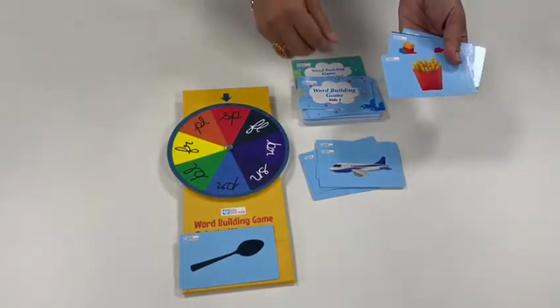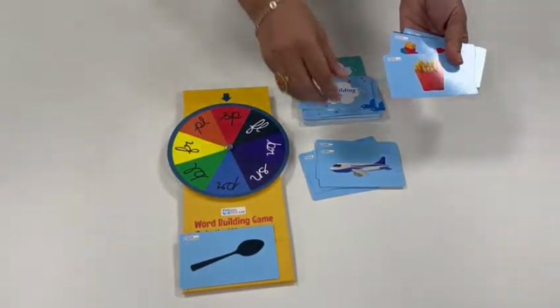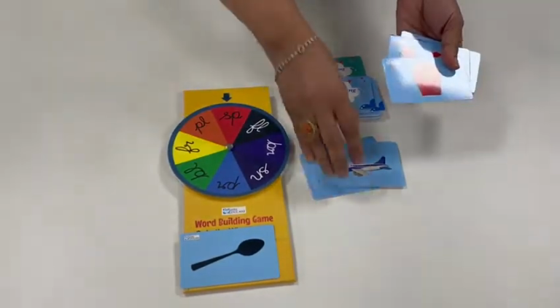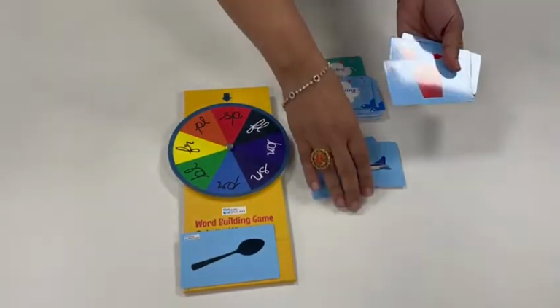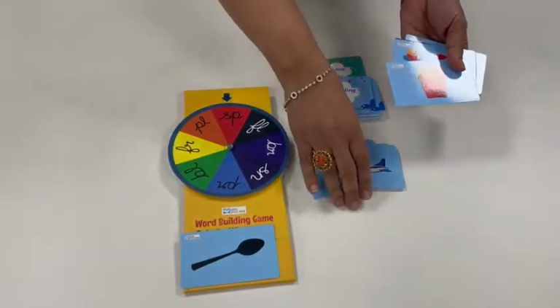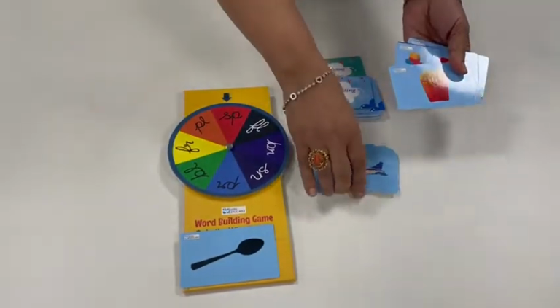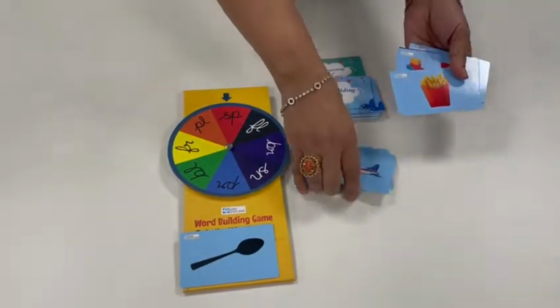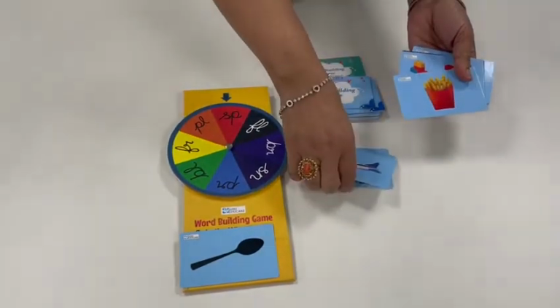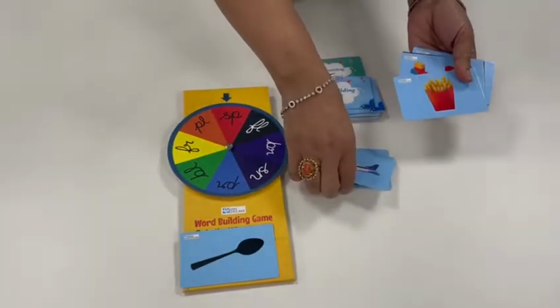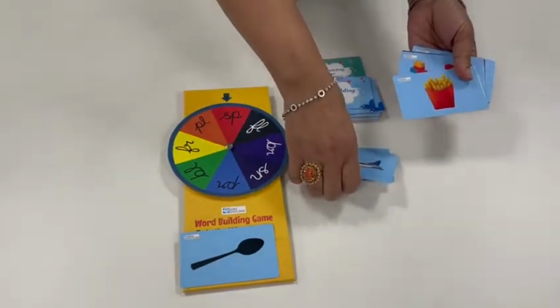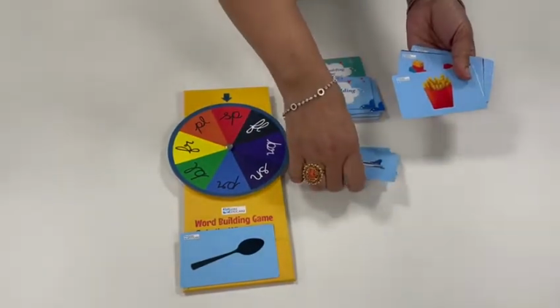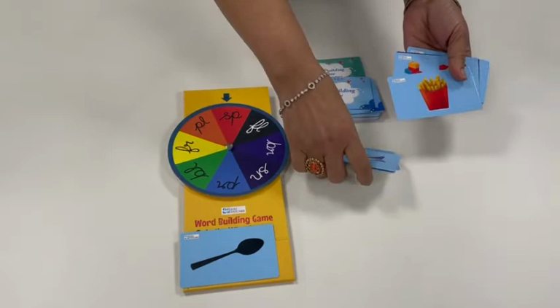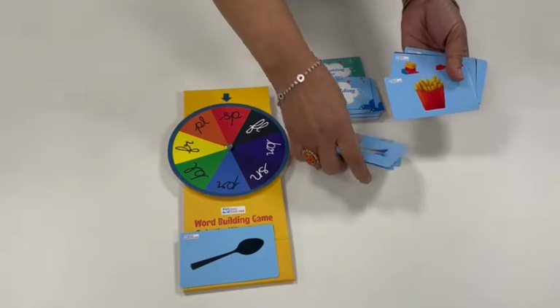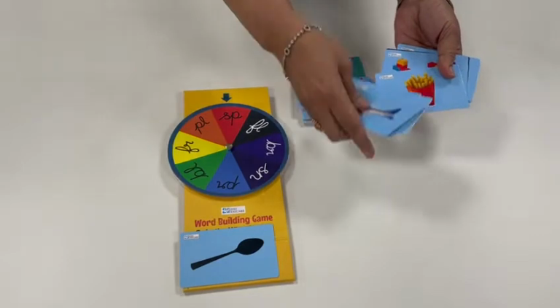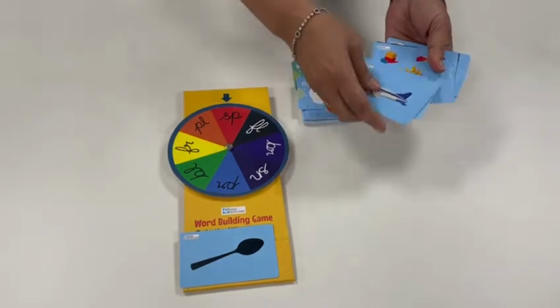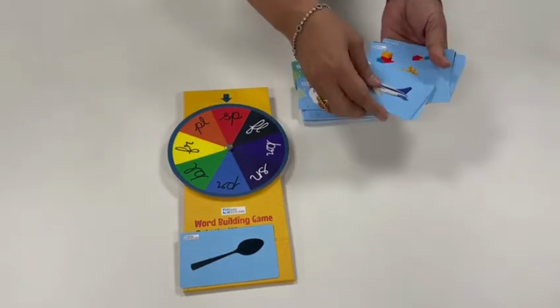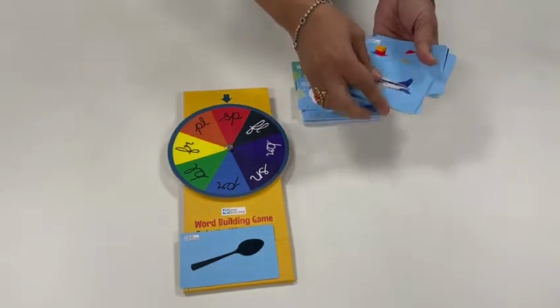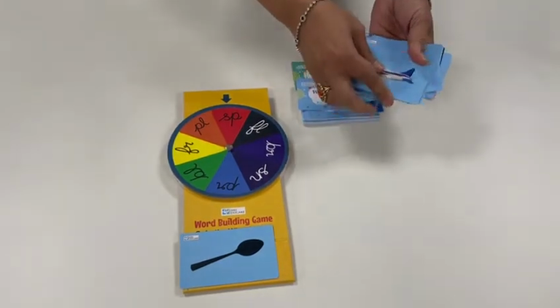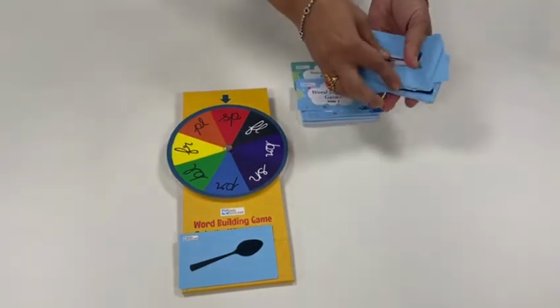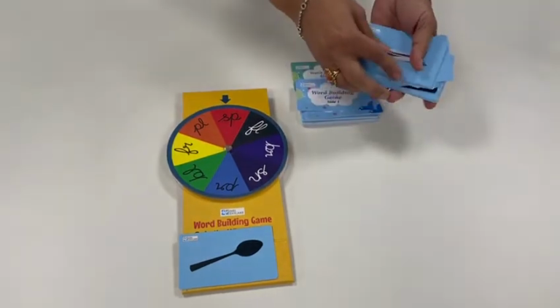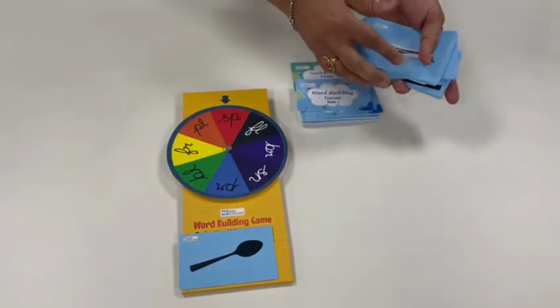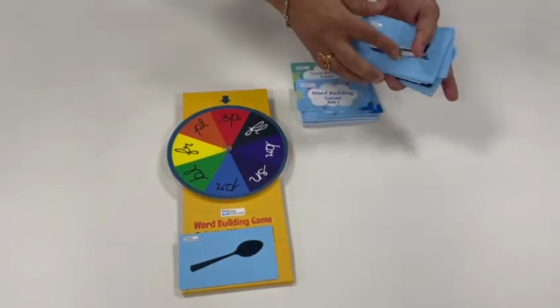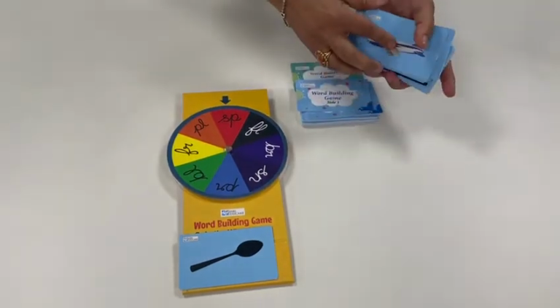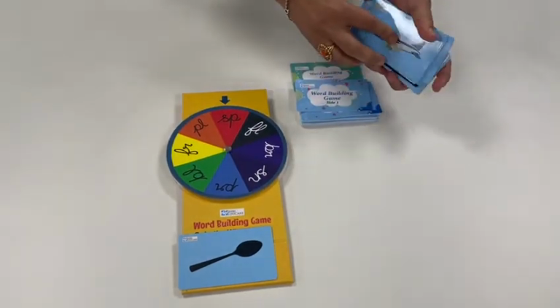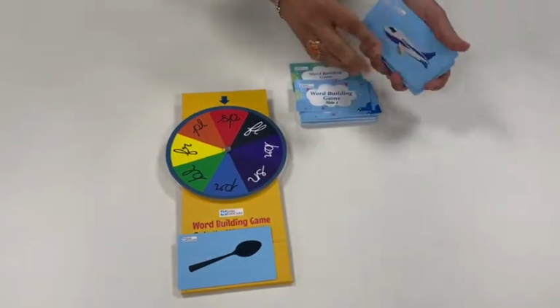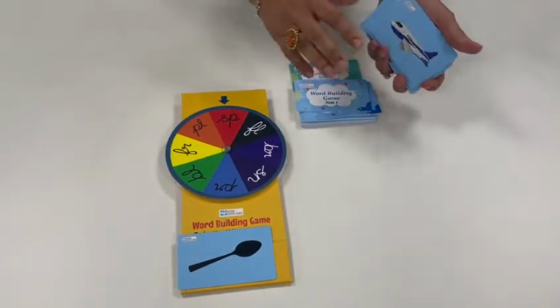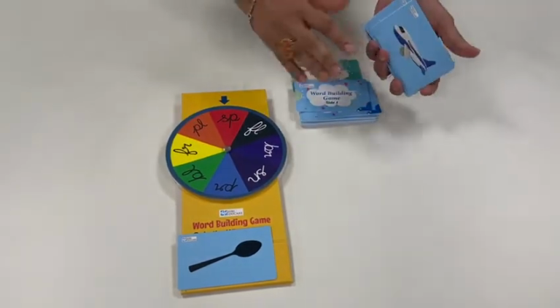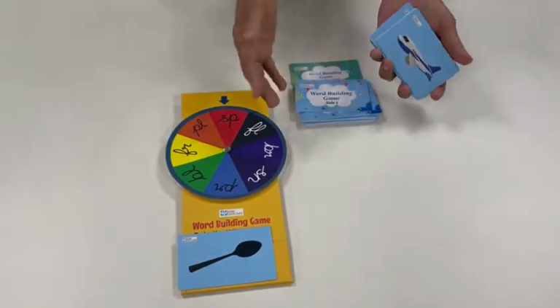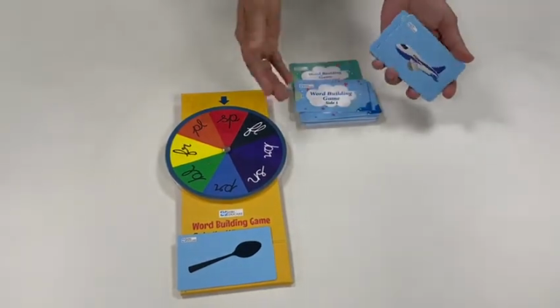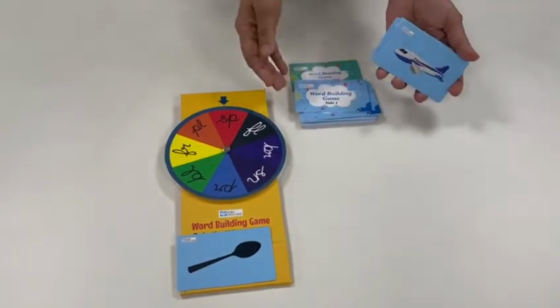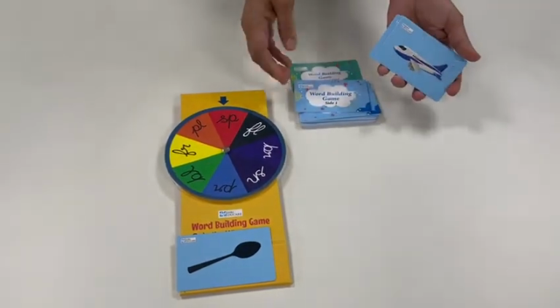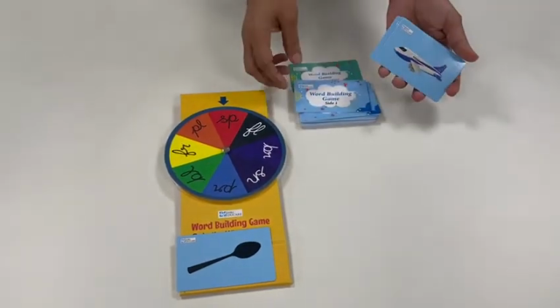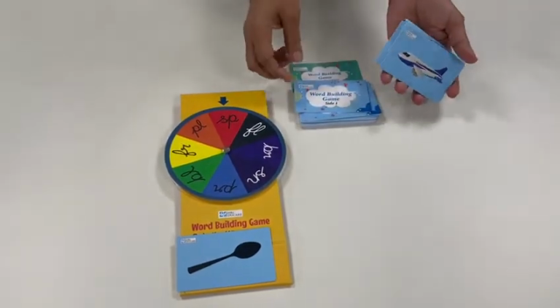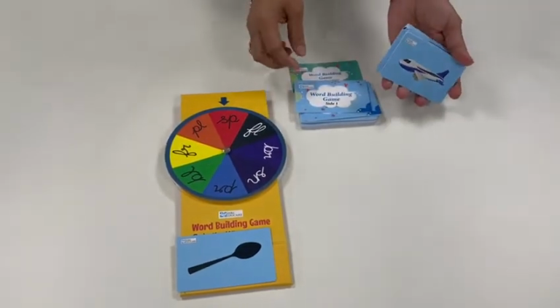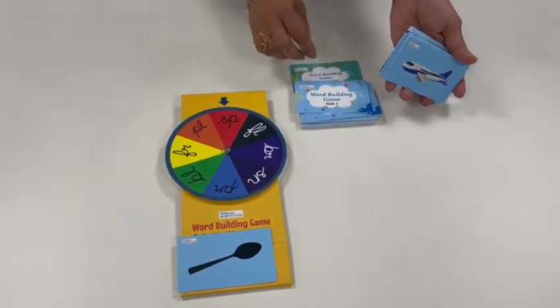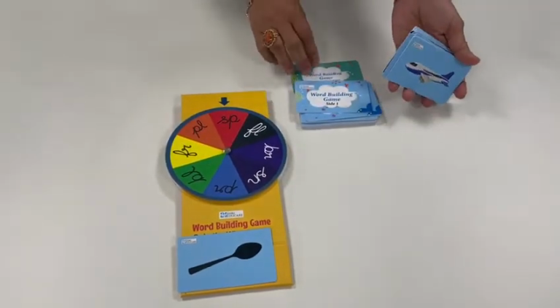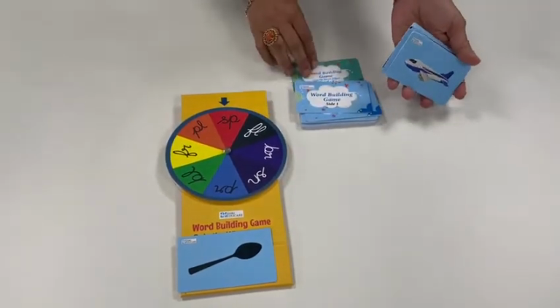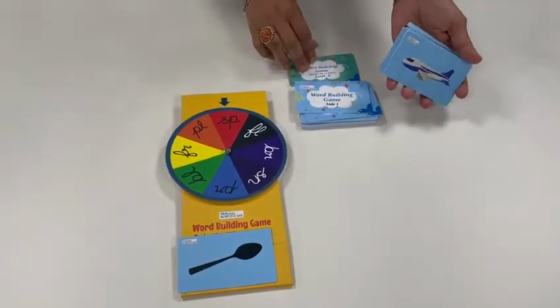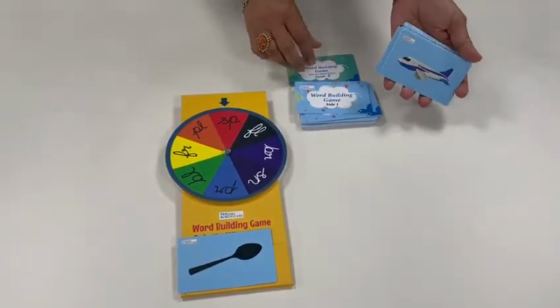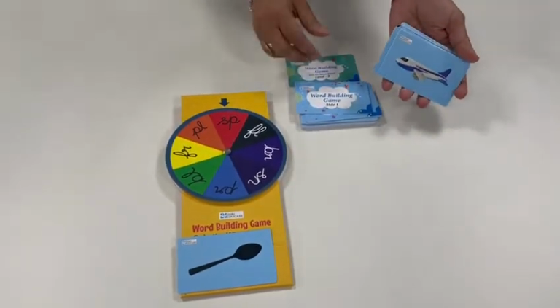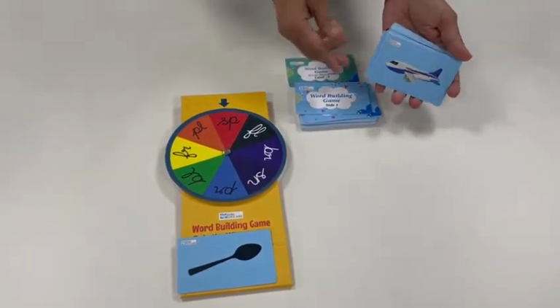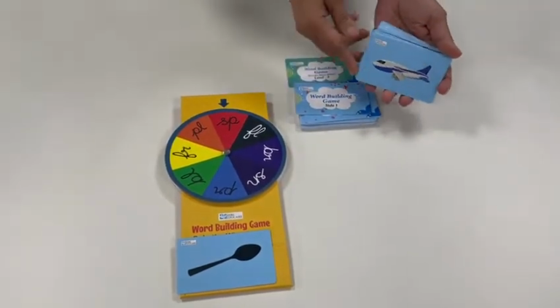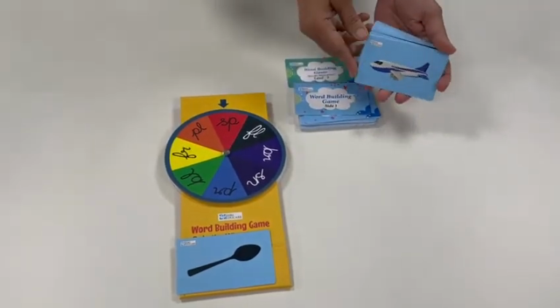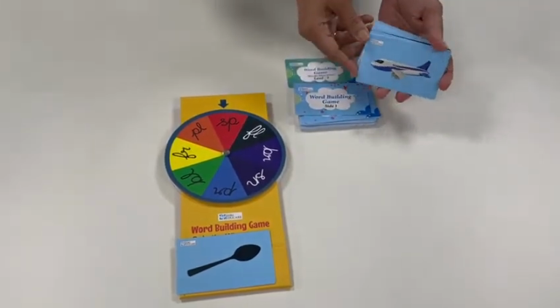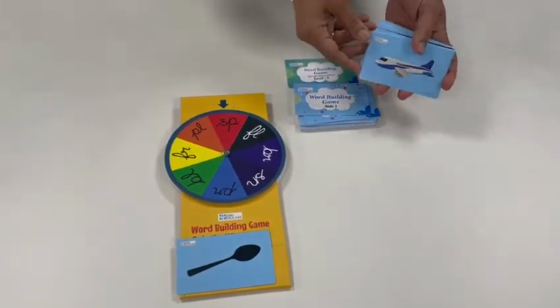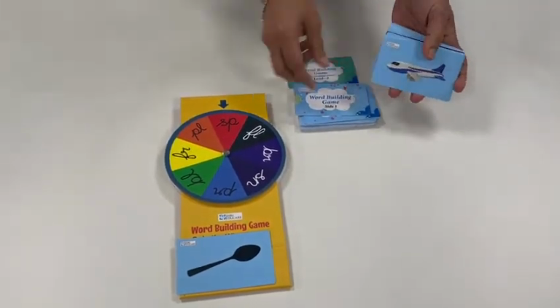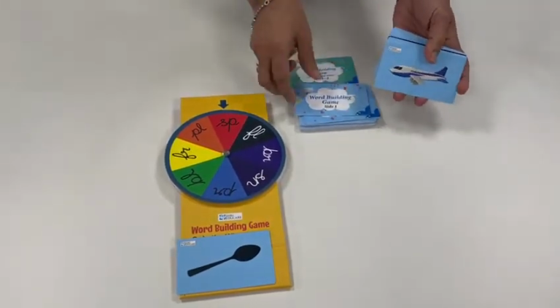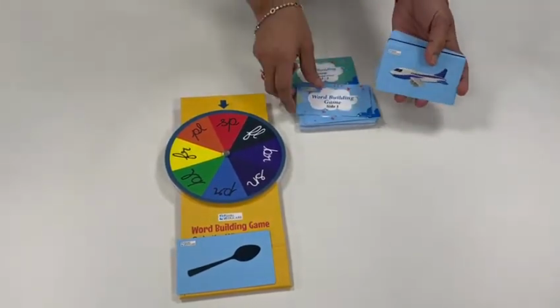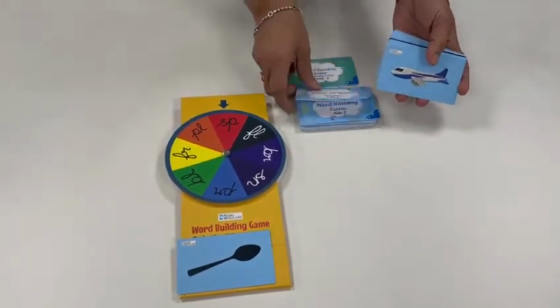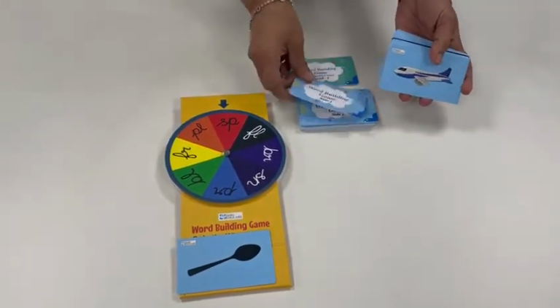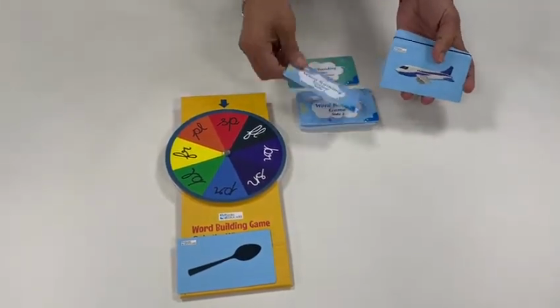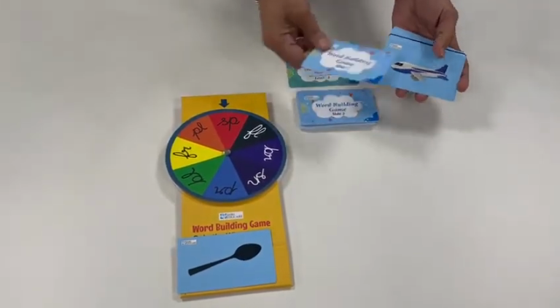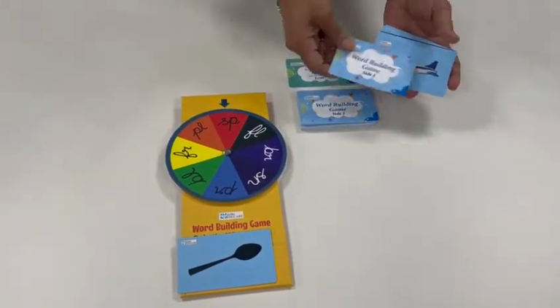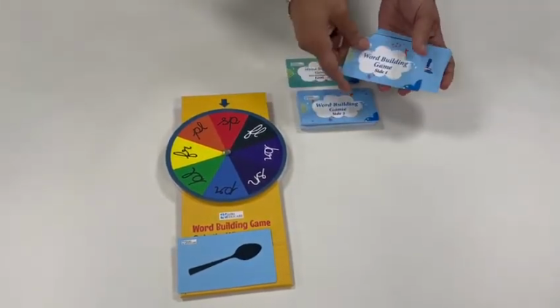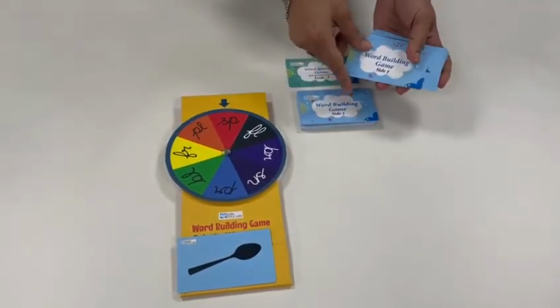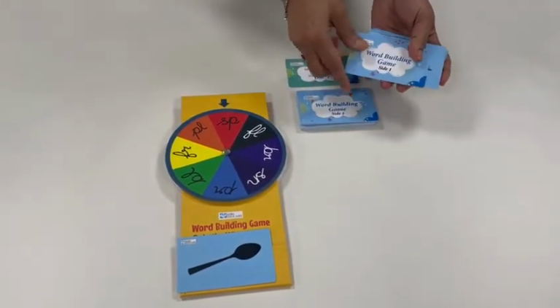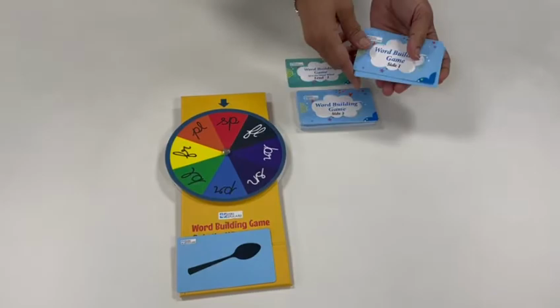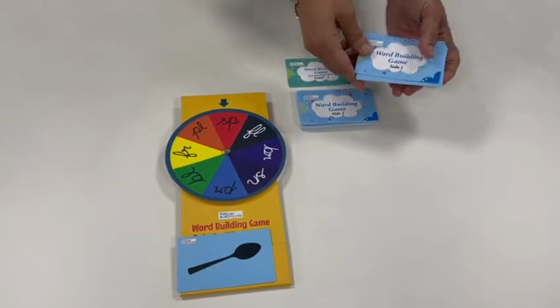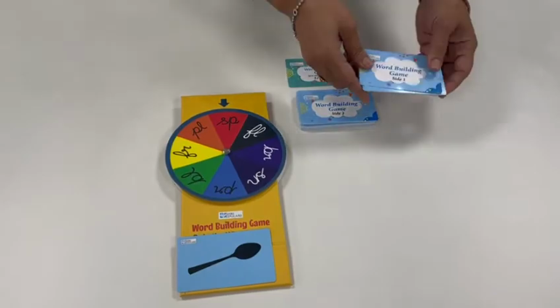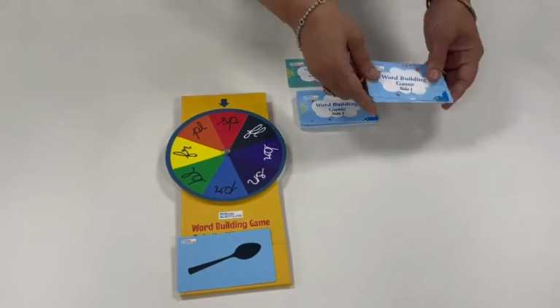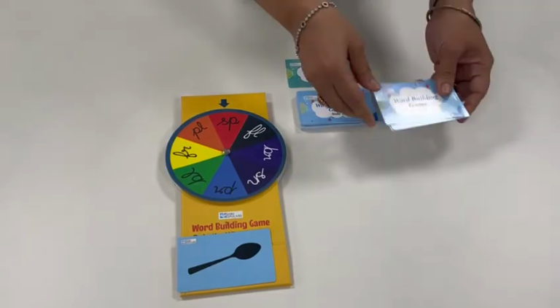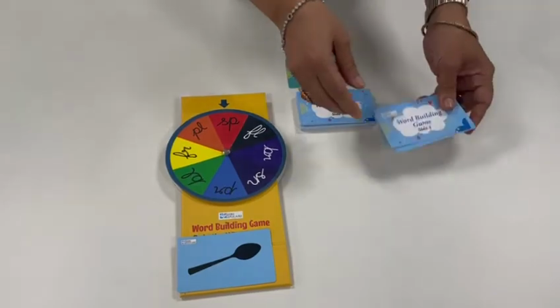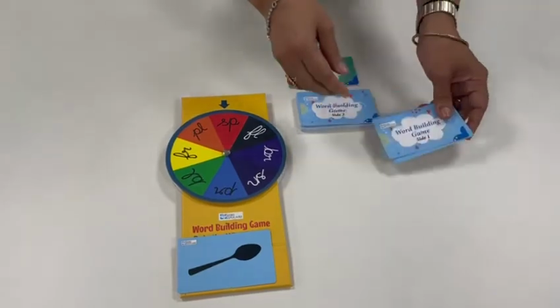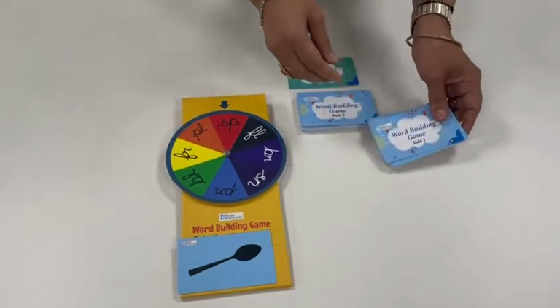So you could play it like that with your children, using both sides. You have your side cards given for both sides.